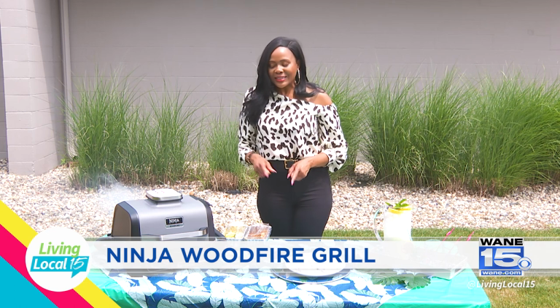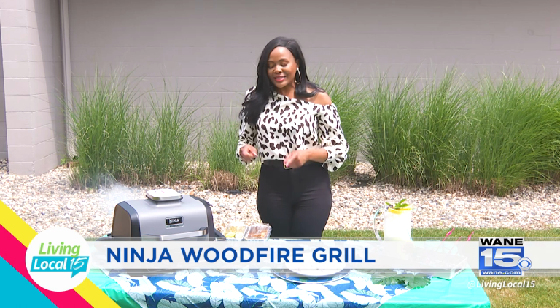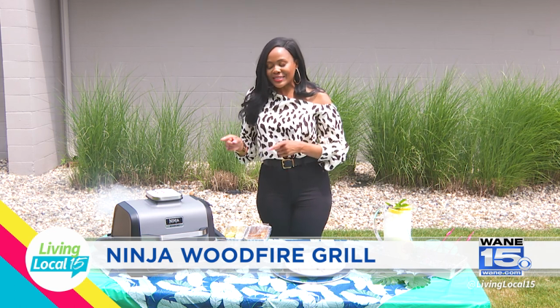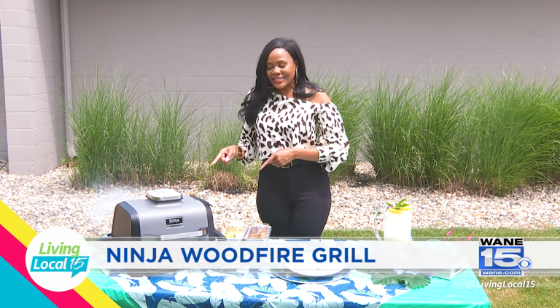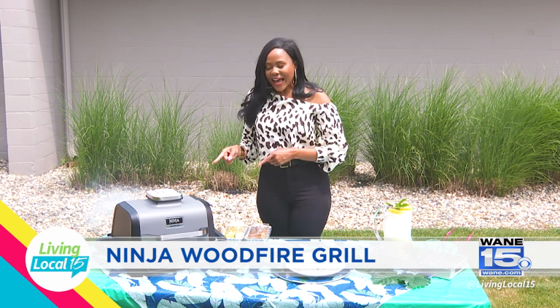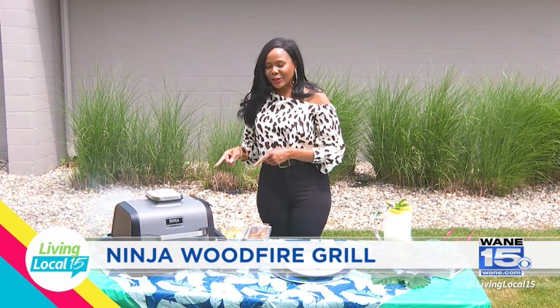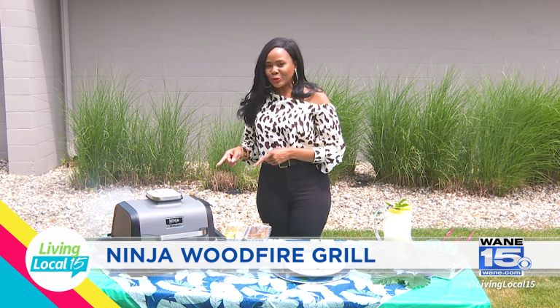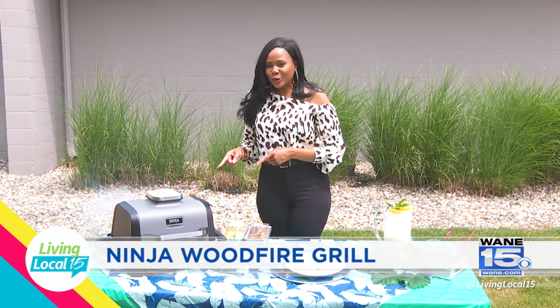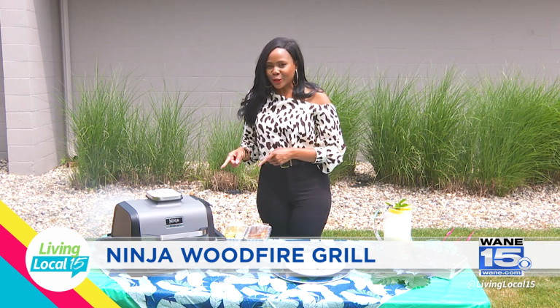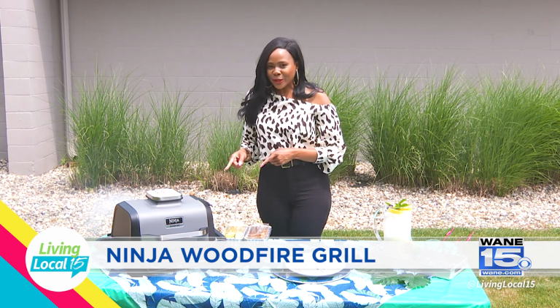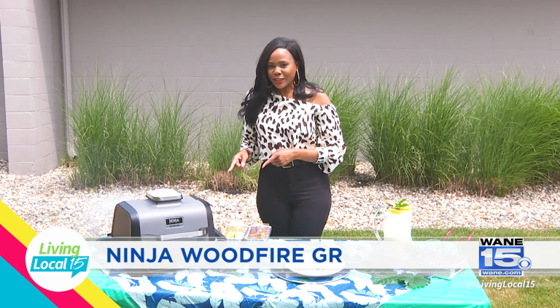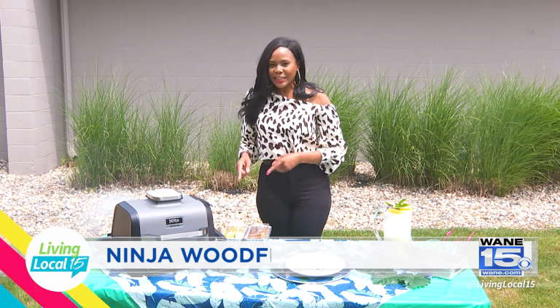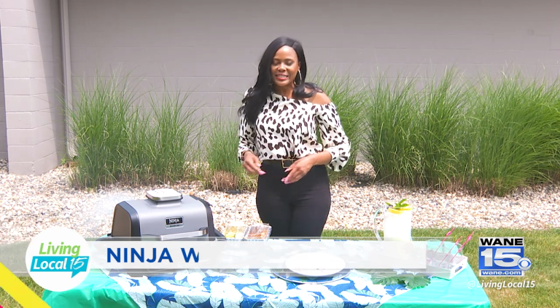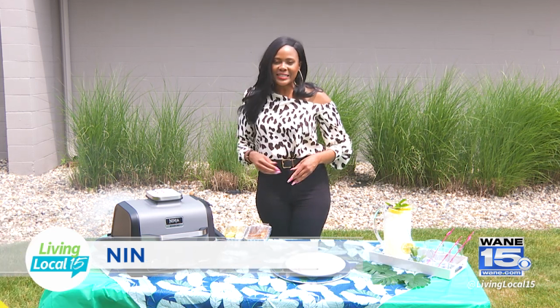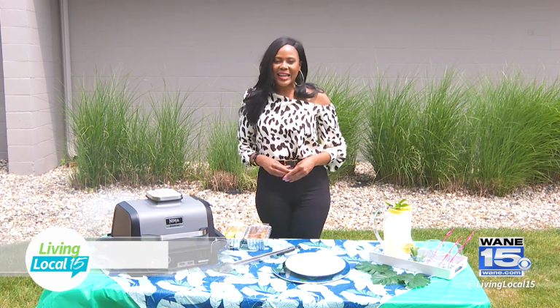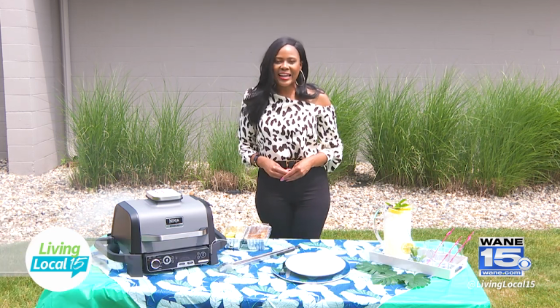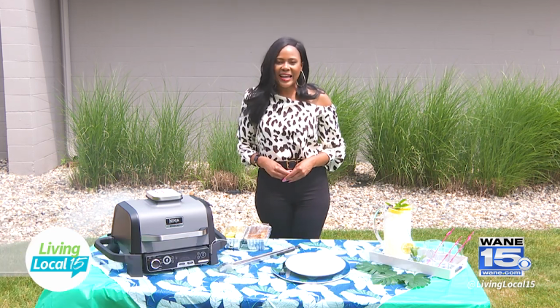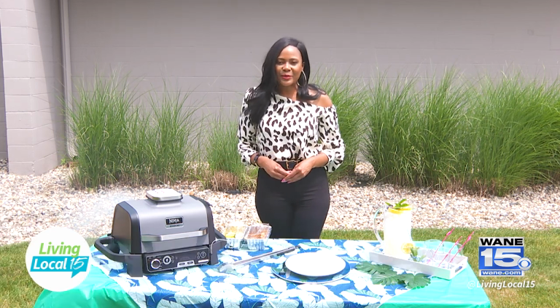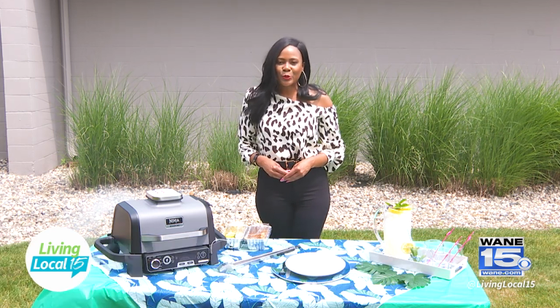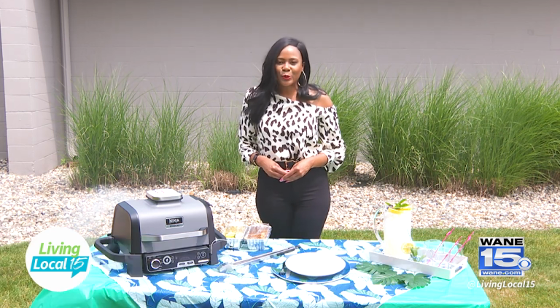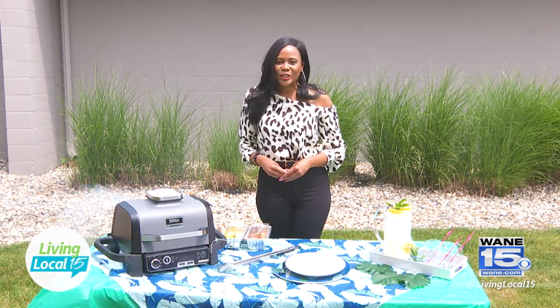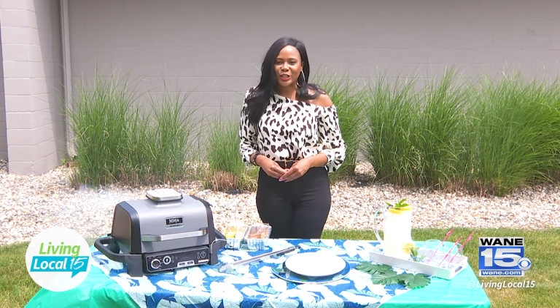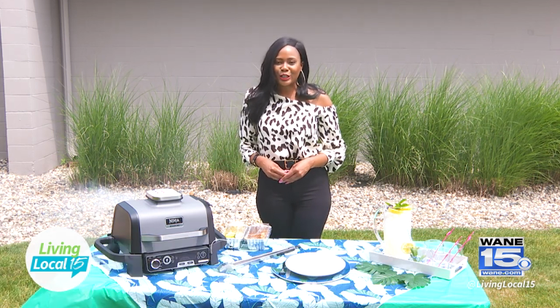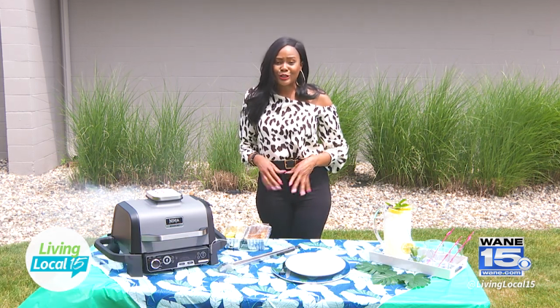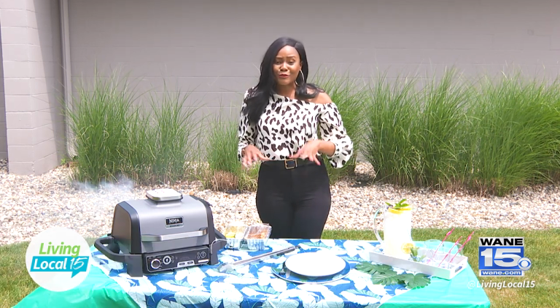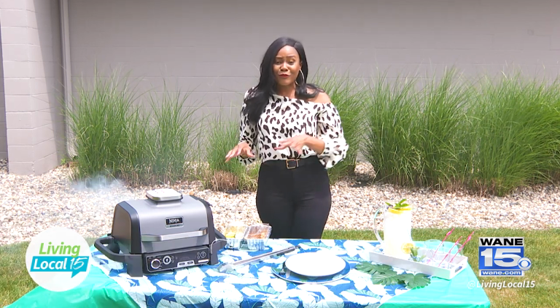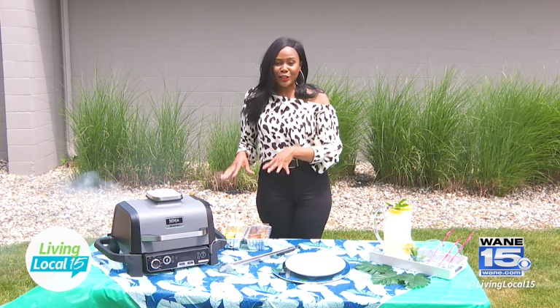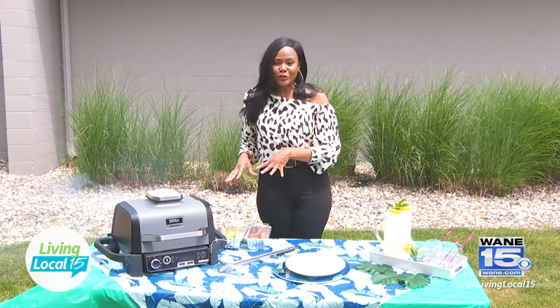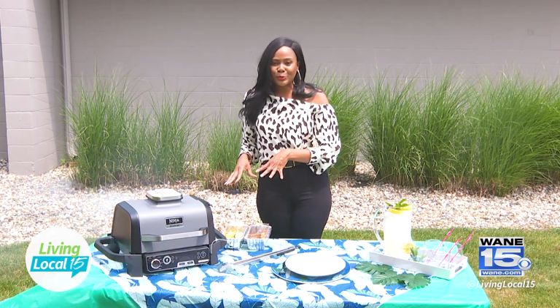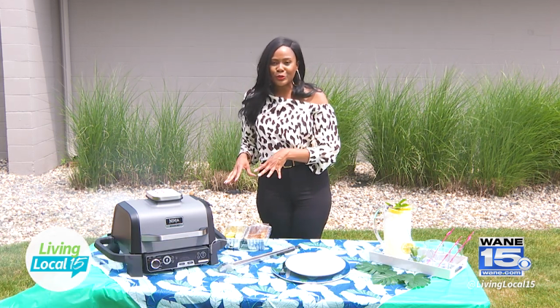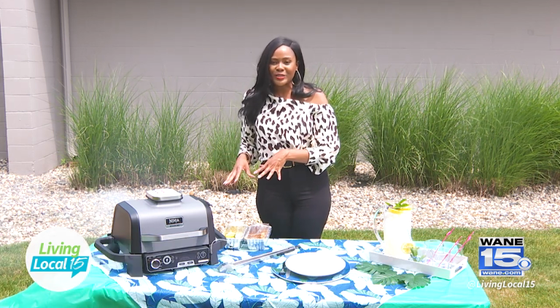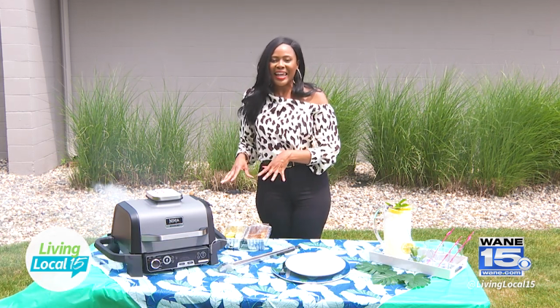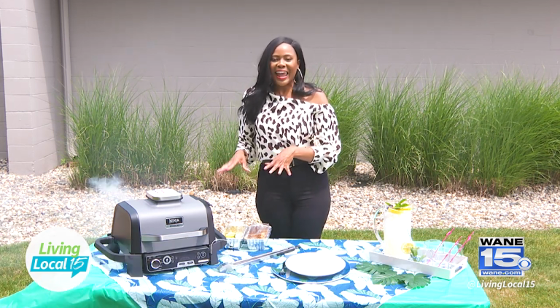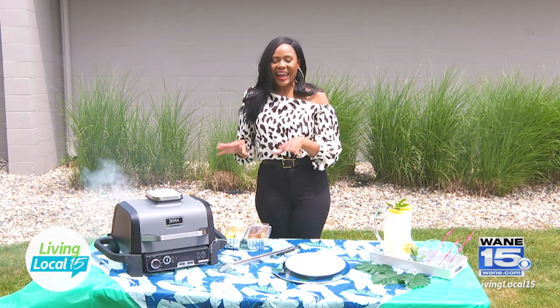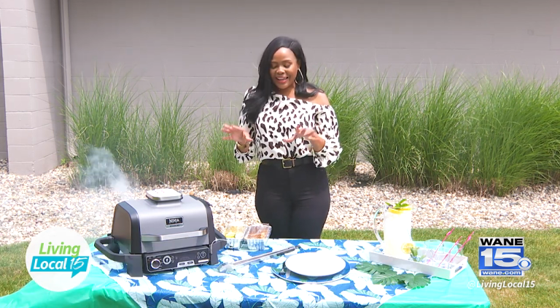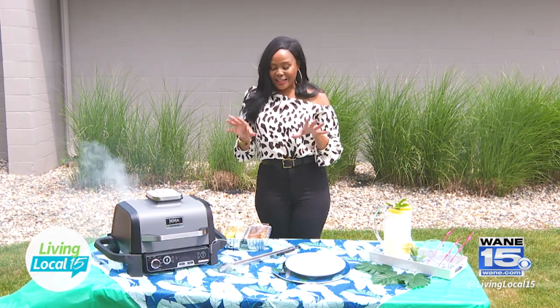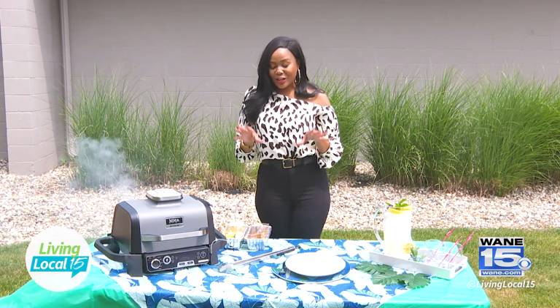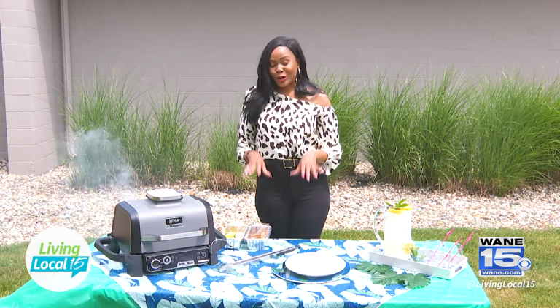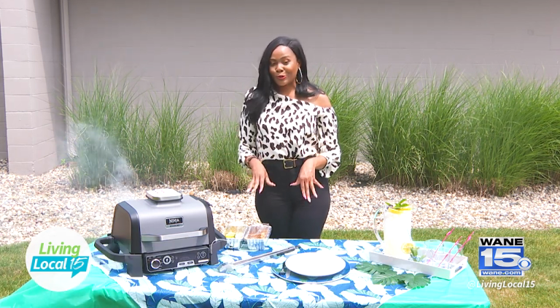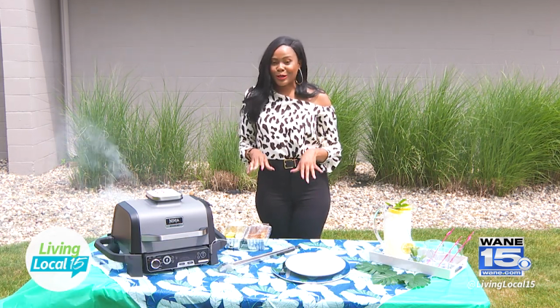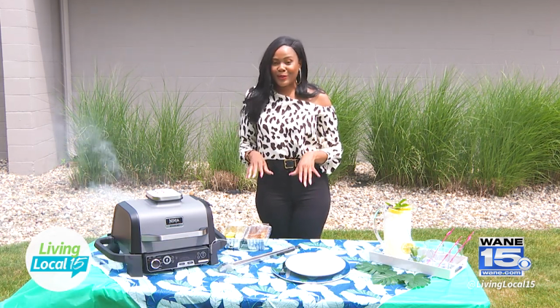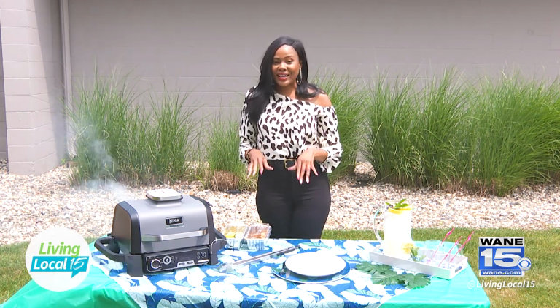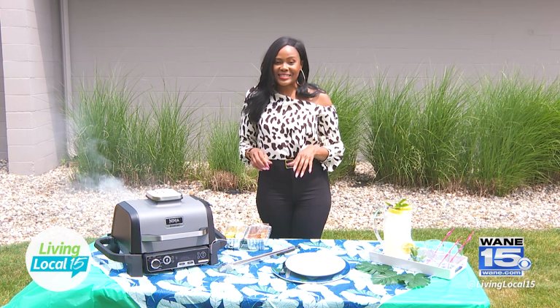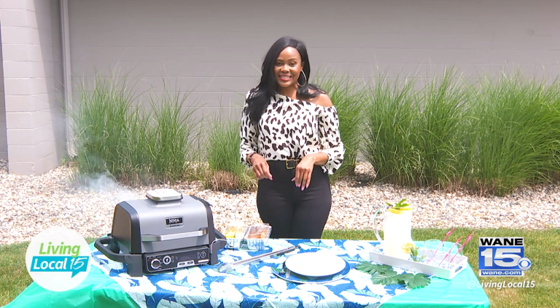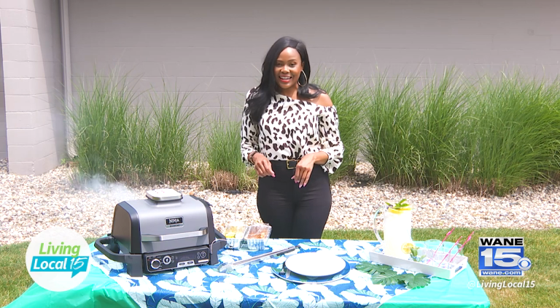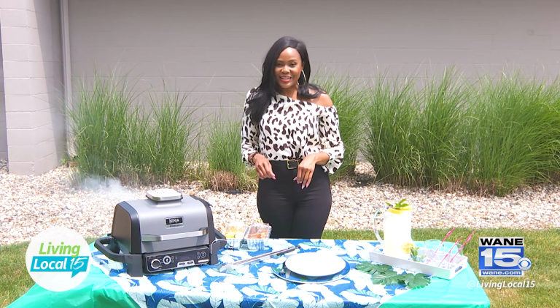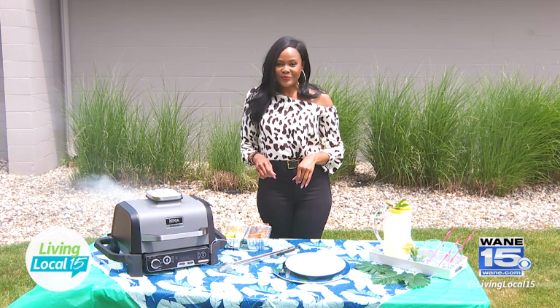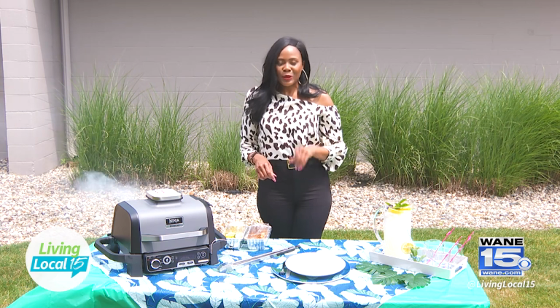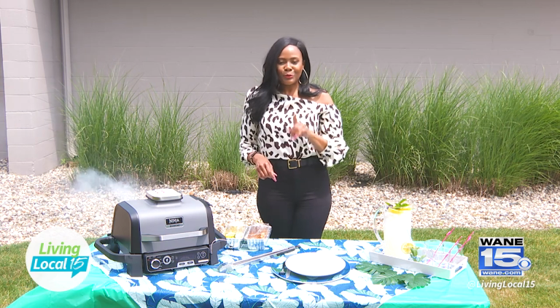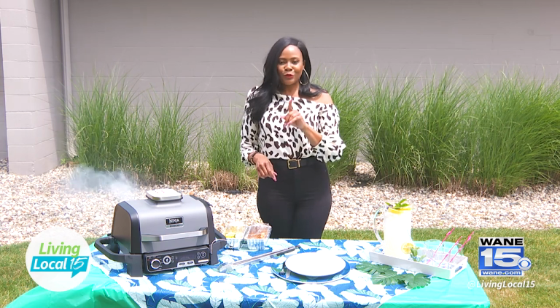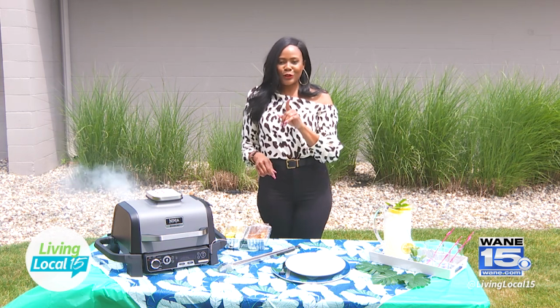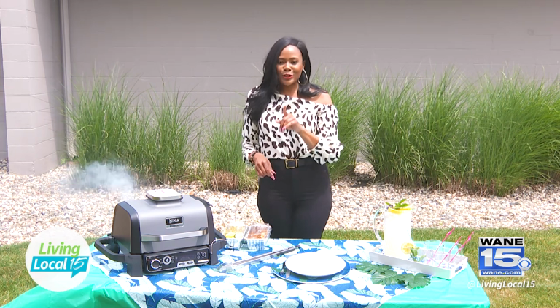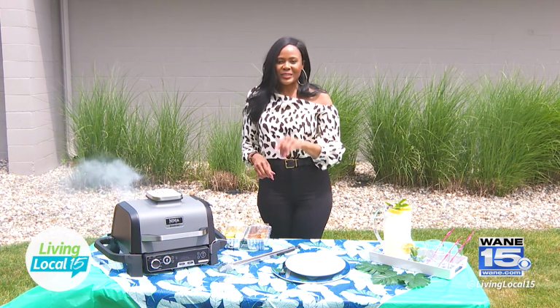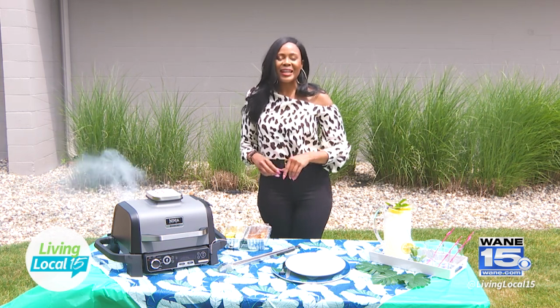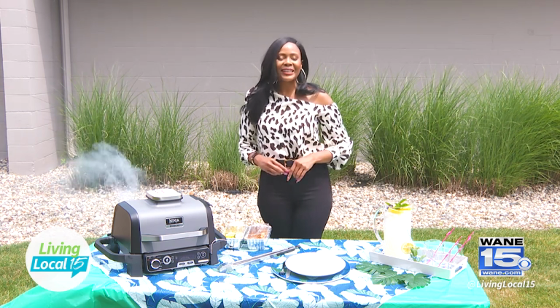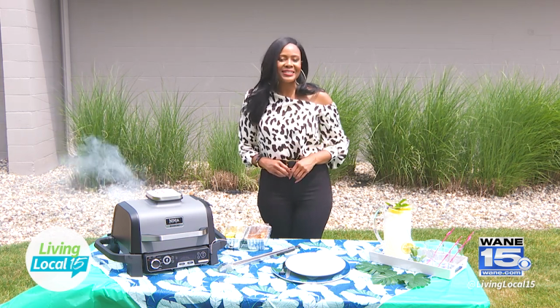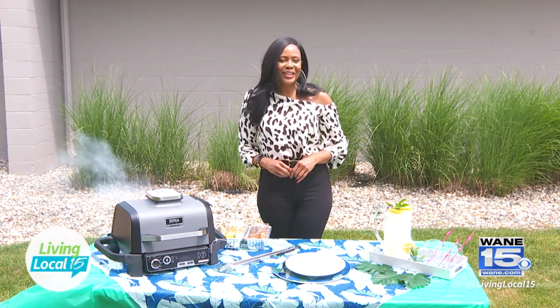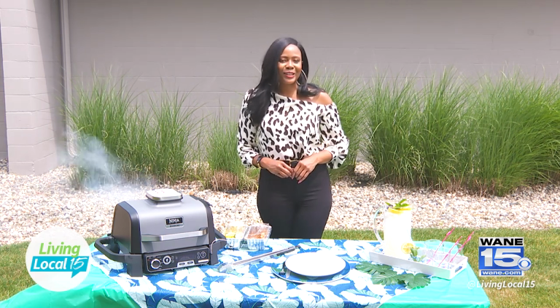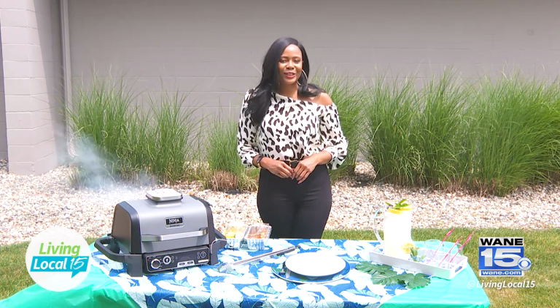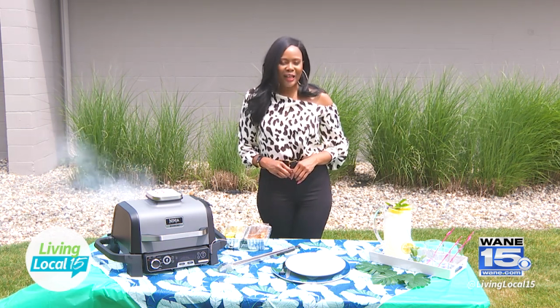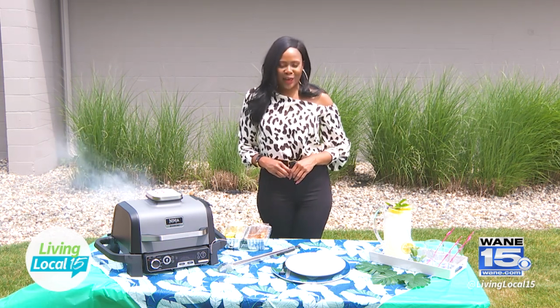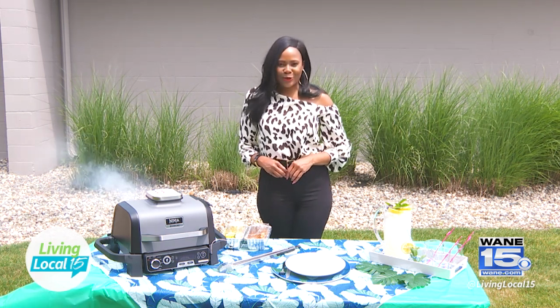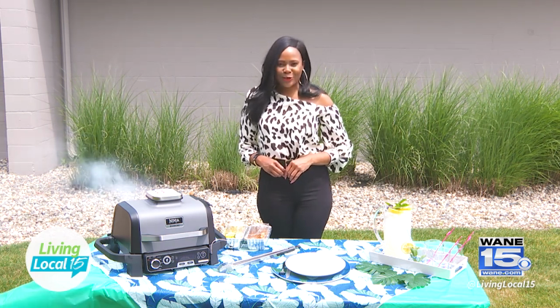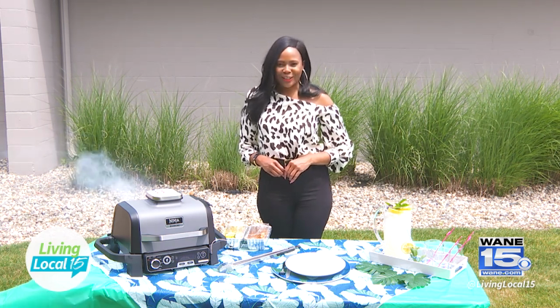This is an outdoor grill and today I'm going to cook some vegetables and a ribeye steak. But first, let's take a look at the grill.